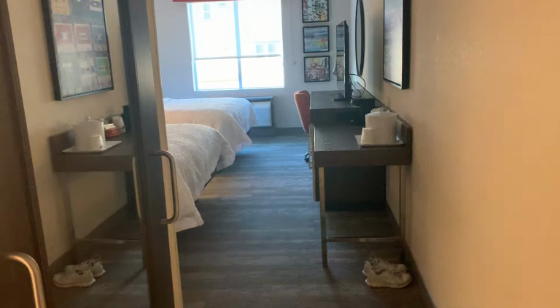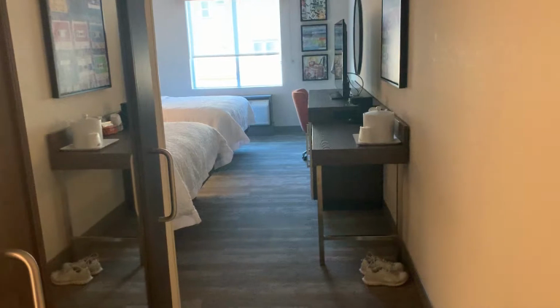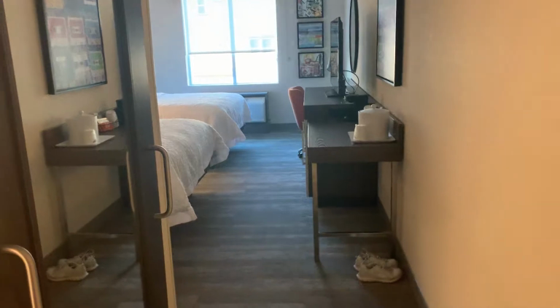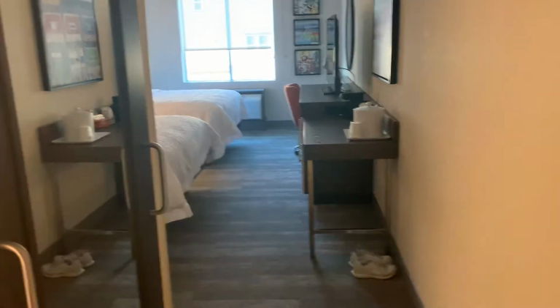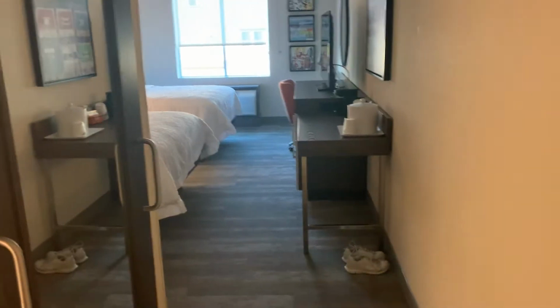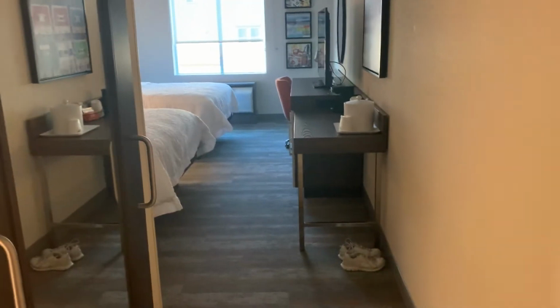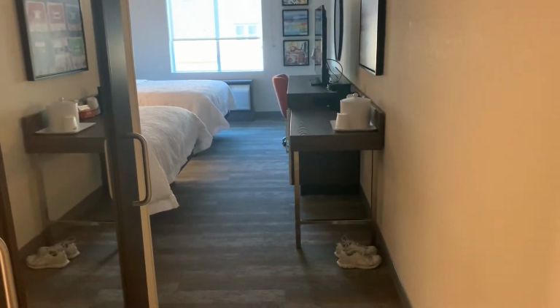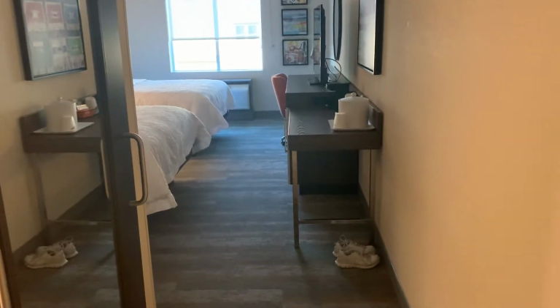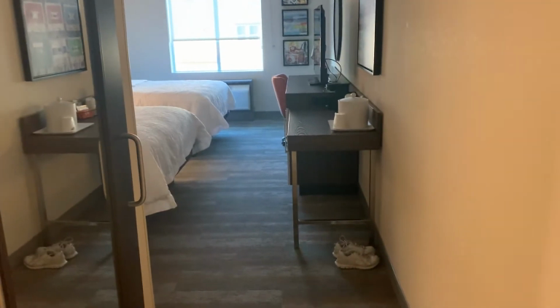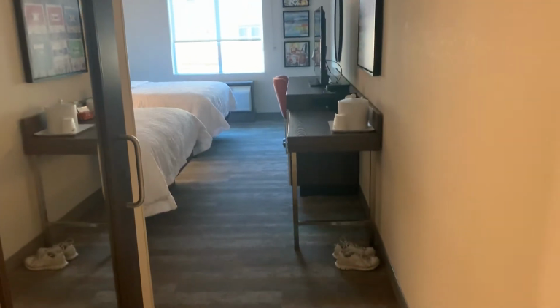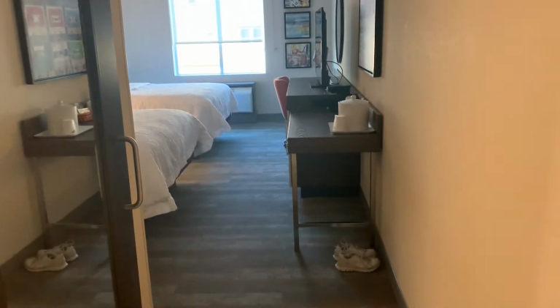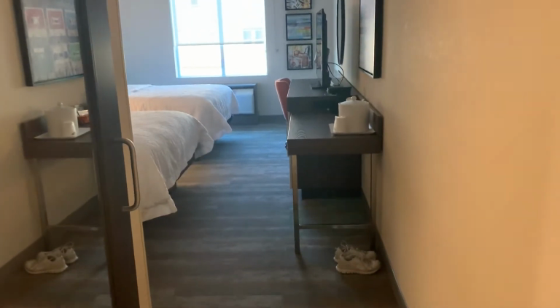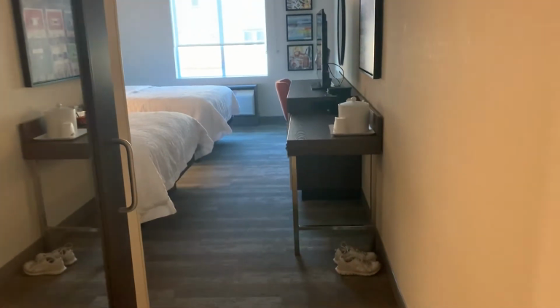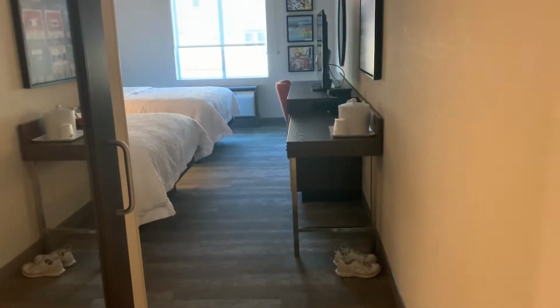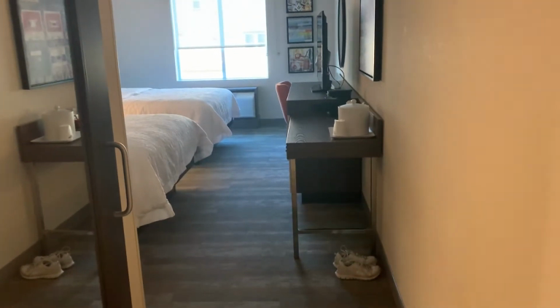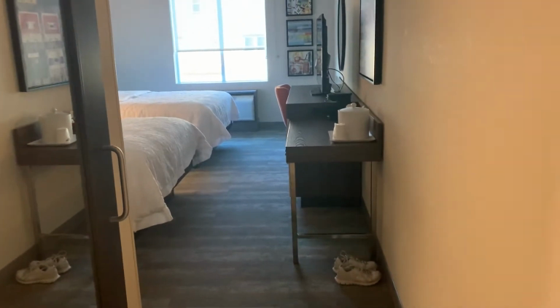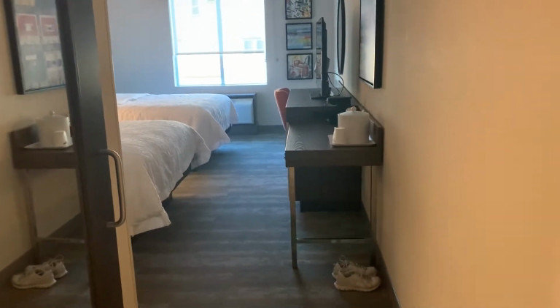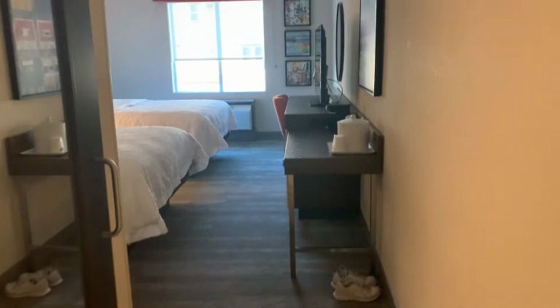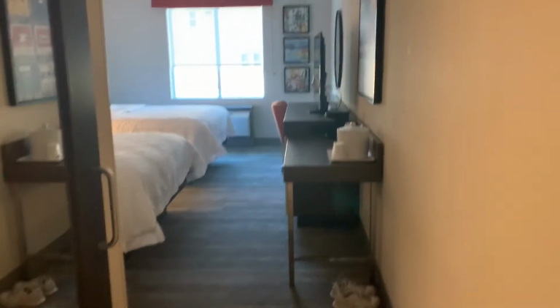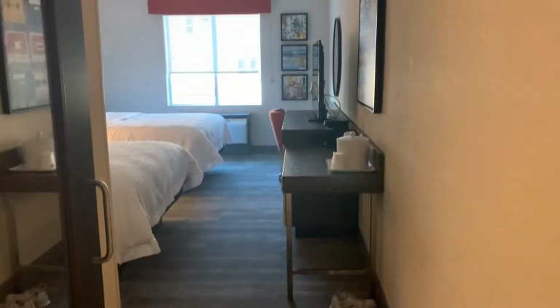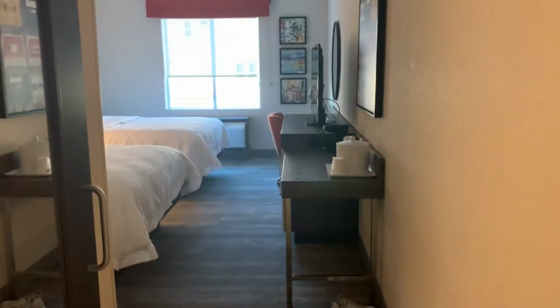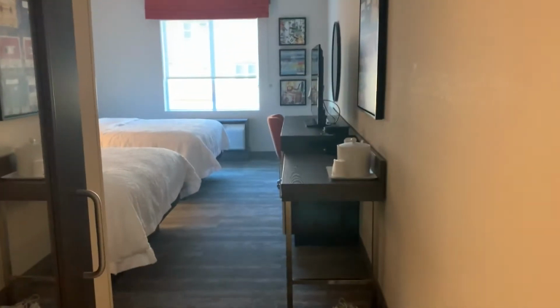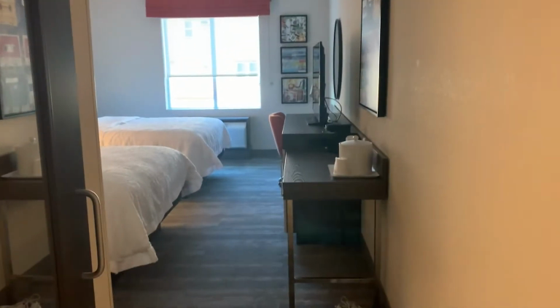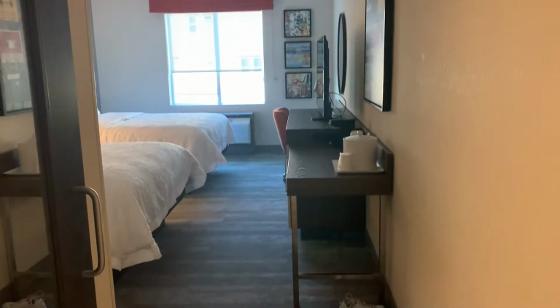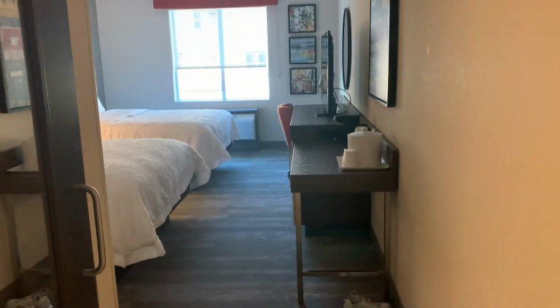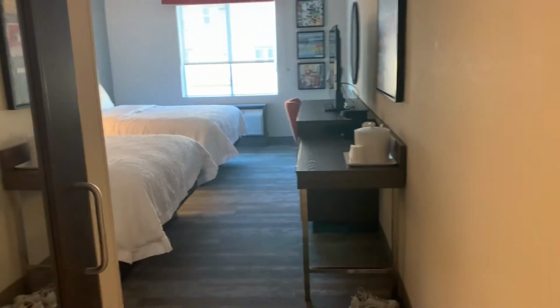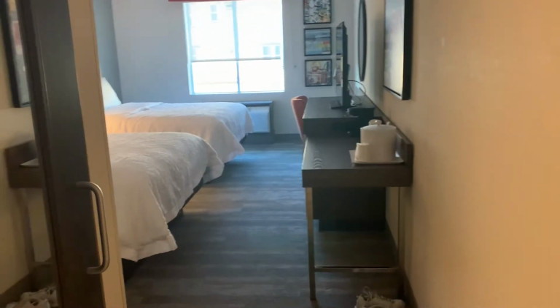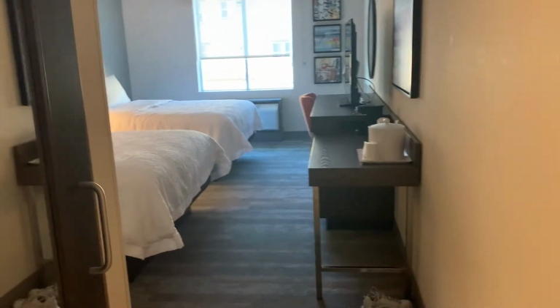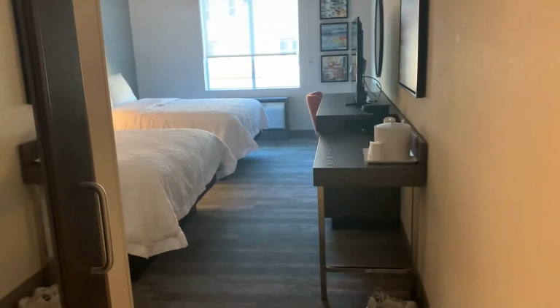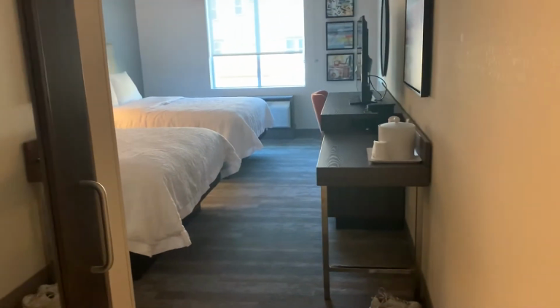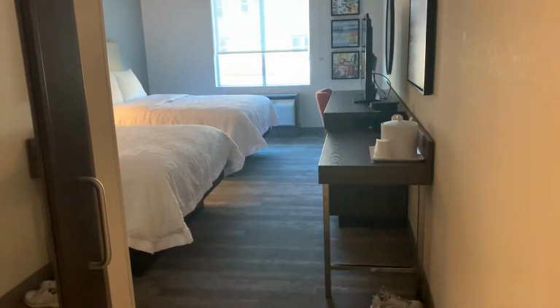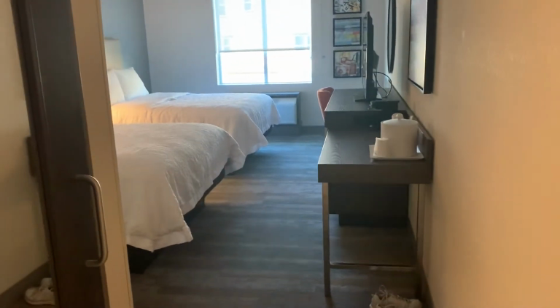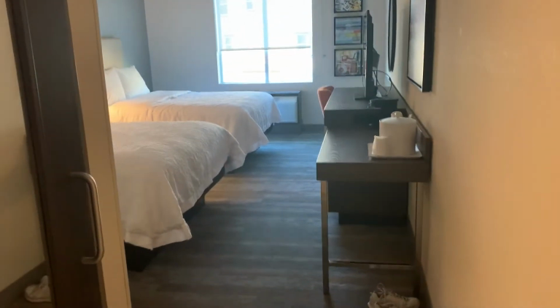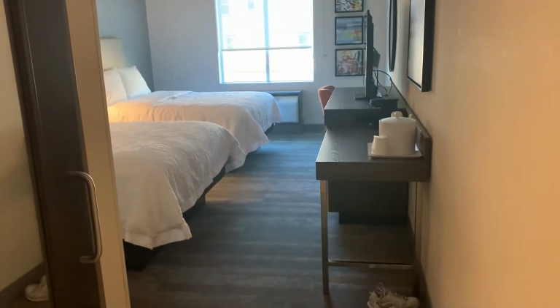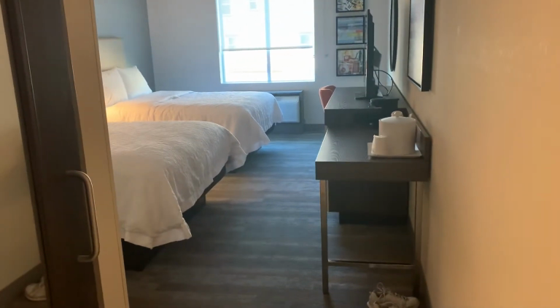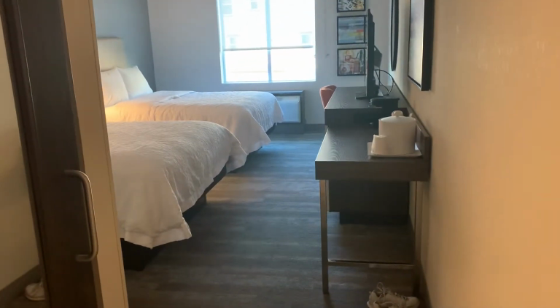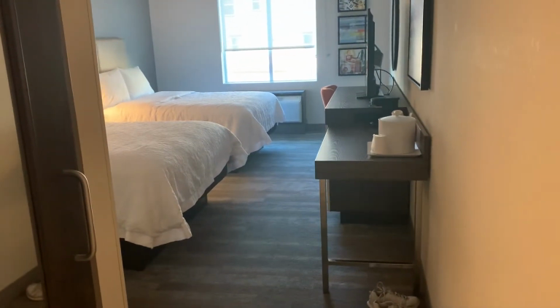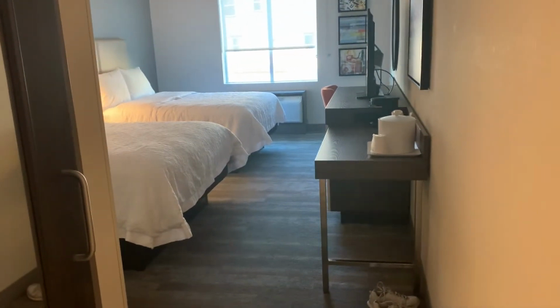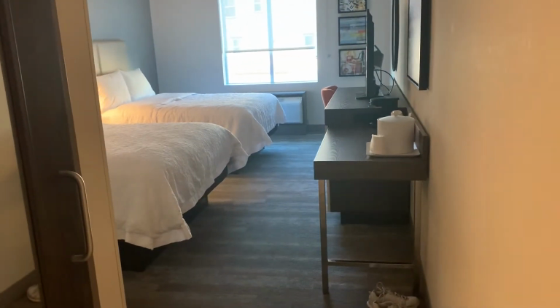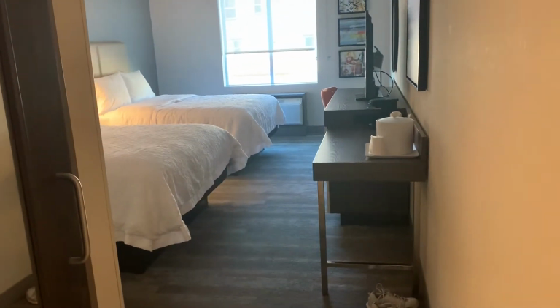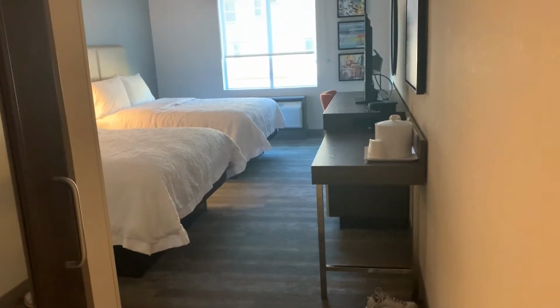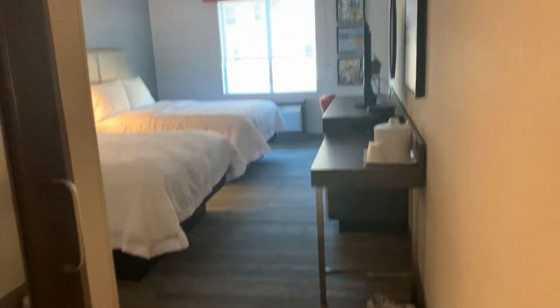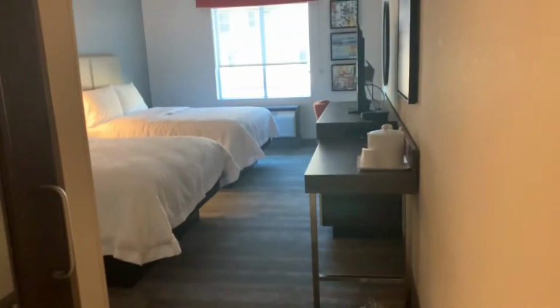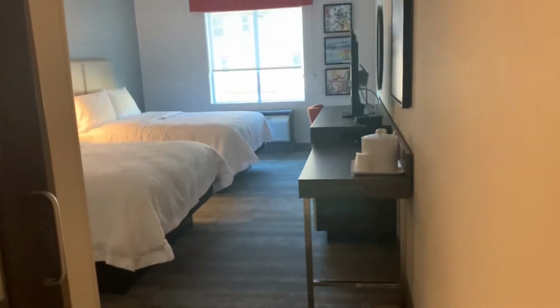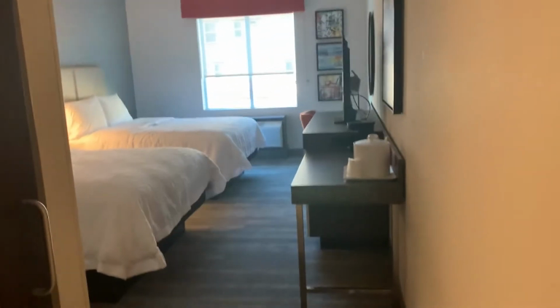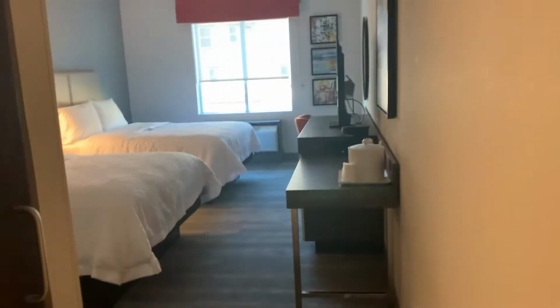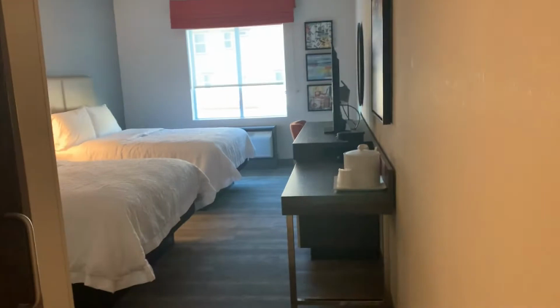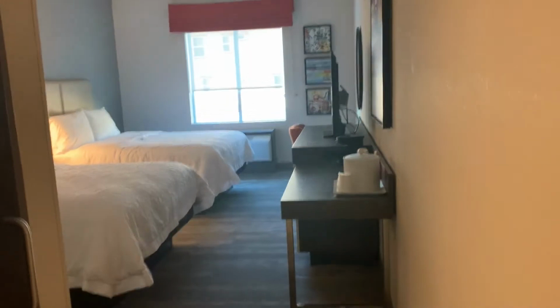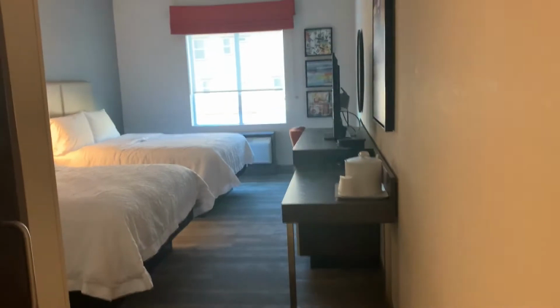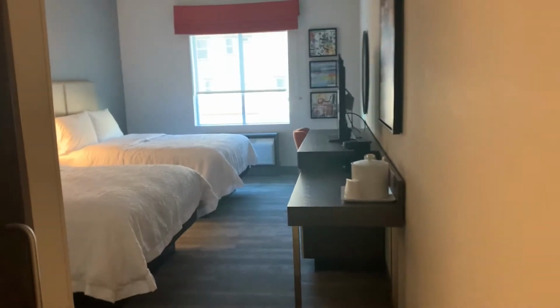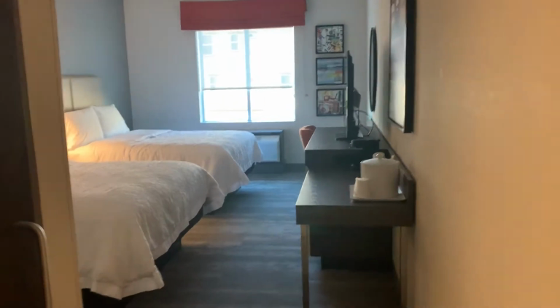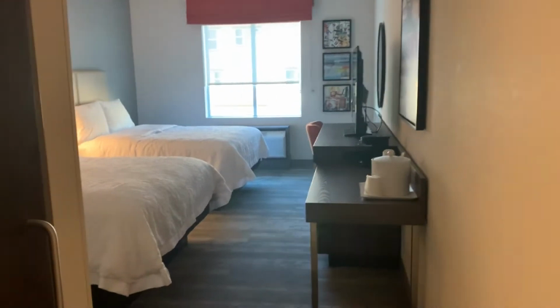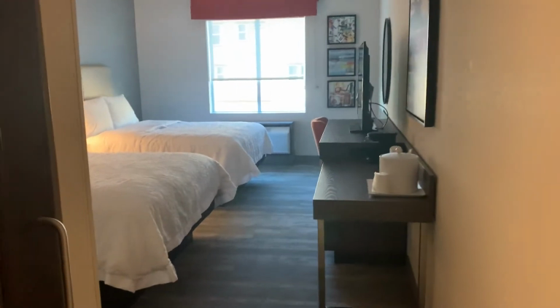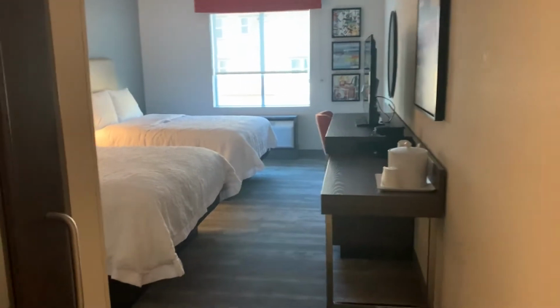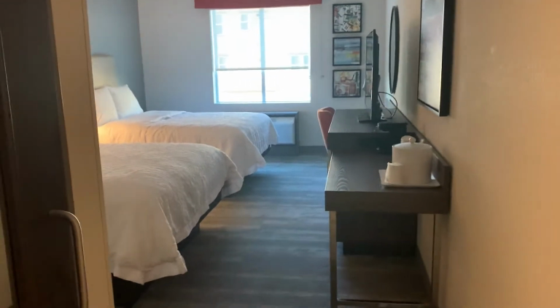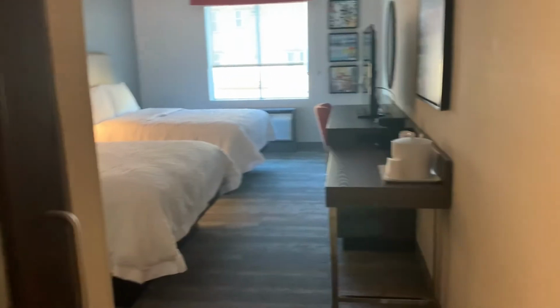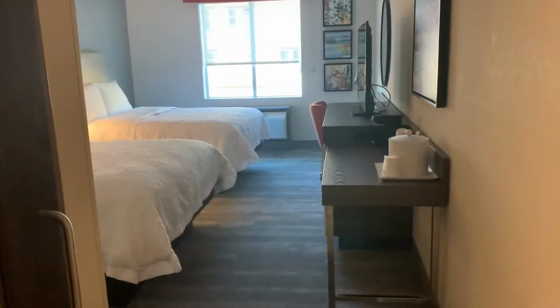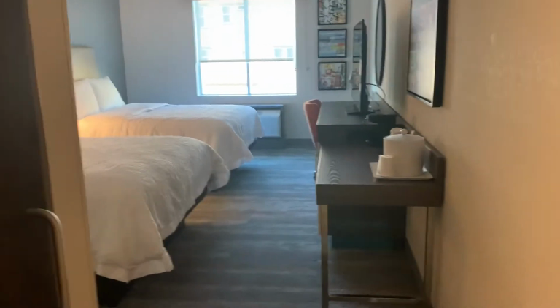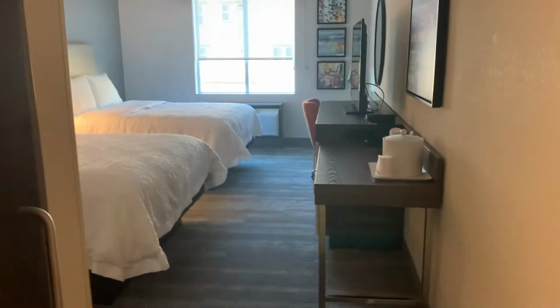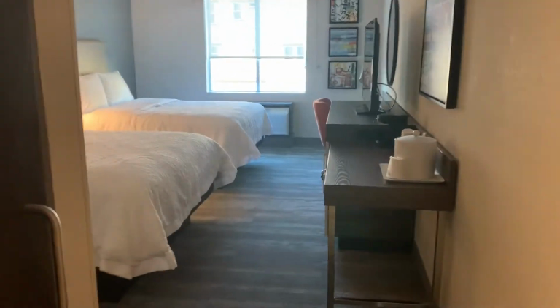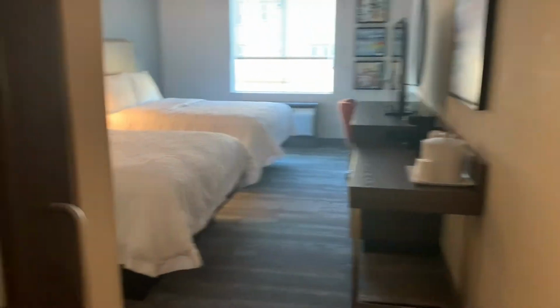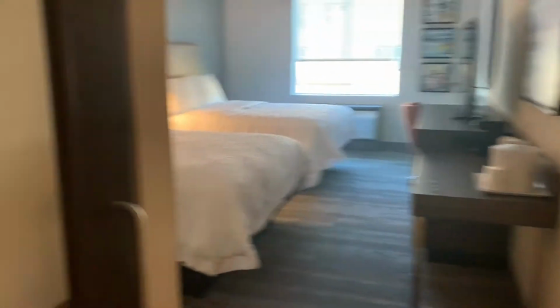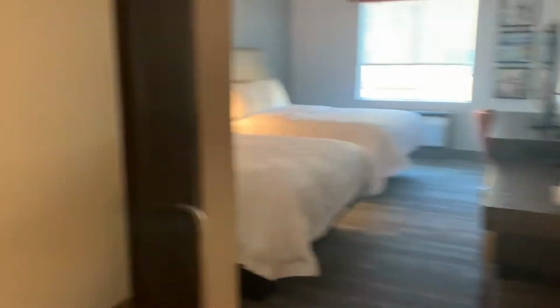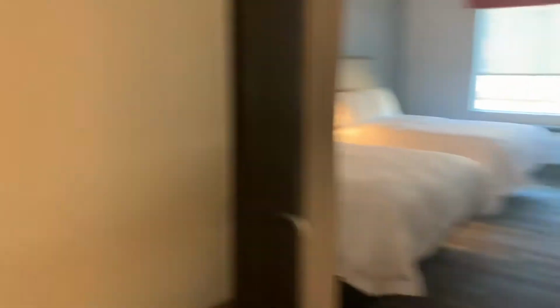This is the Hampton Inn & Suites Buena Park in Buena Park, California. I'm gonna be doing a room tour.